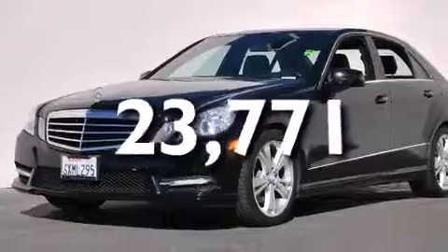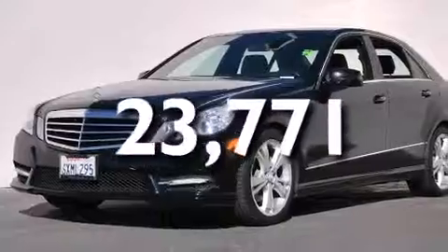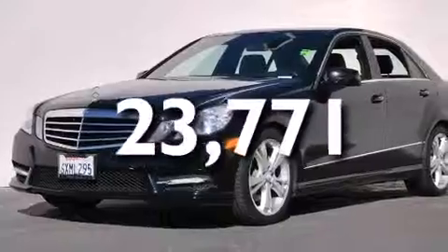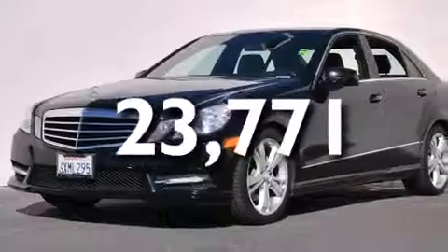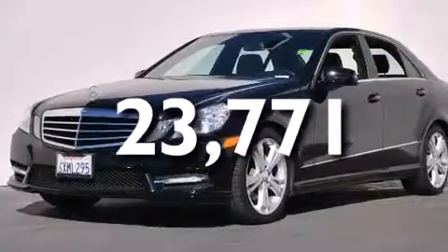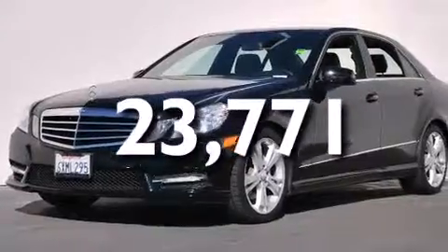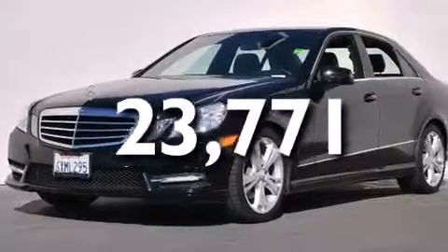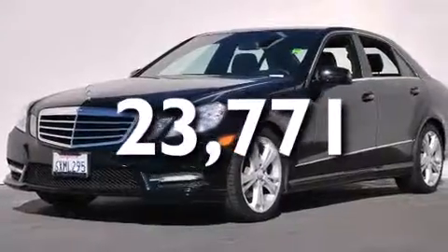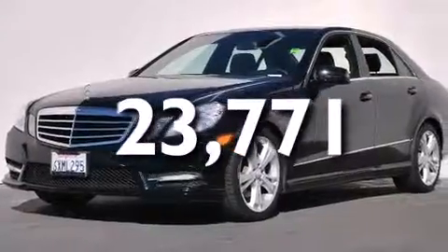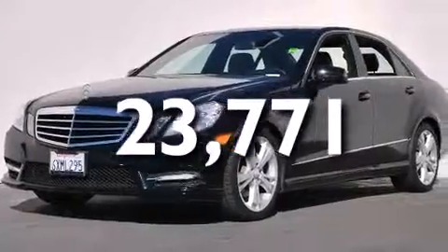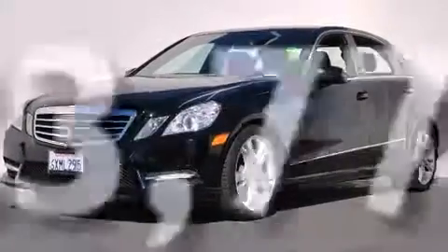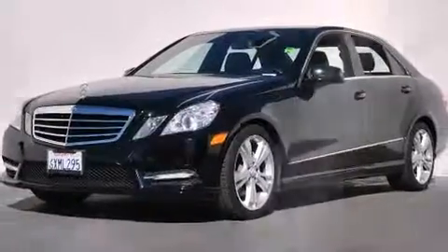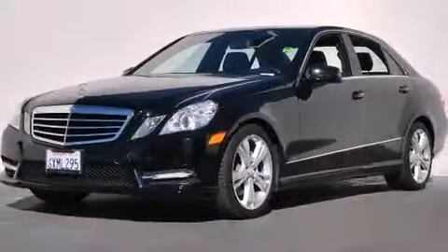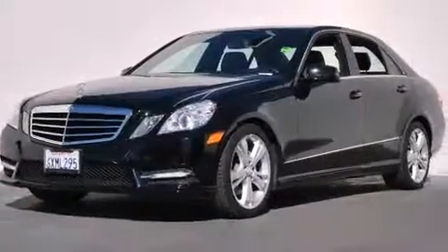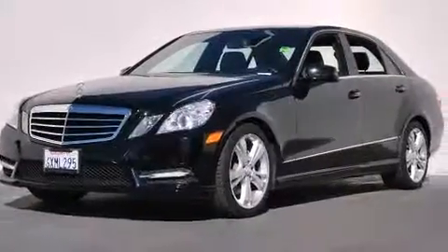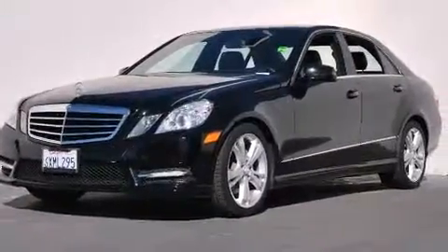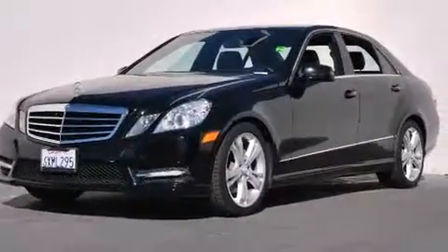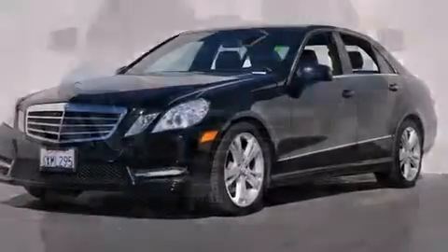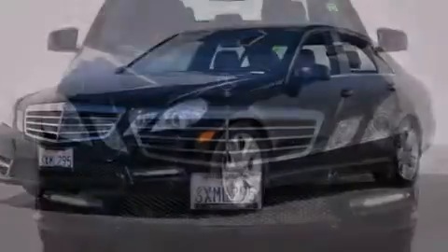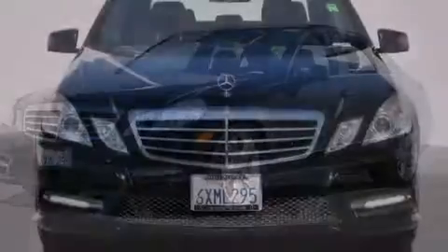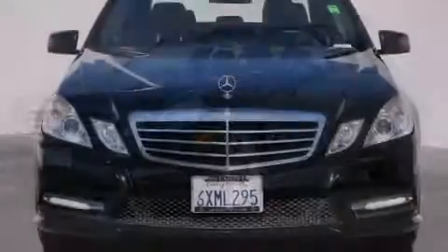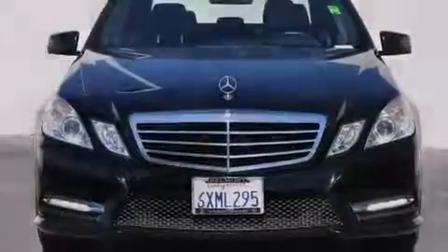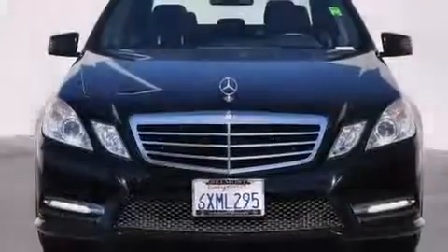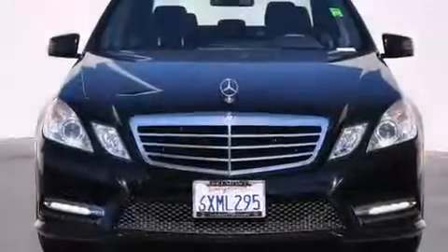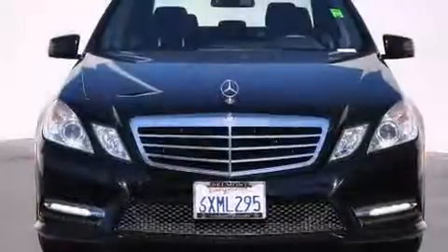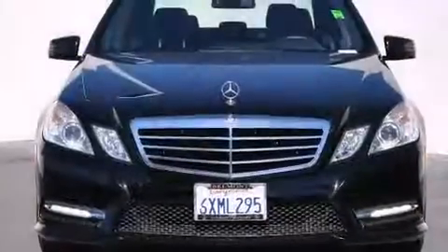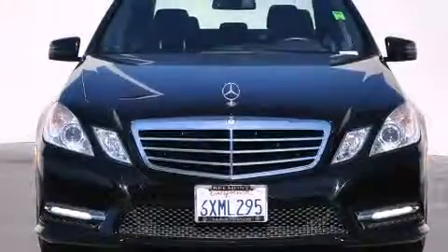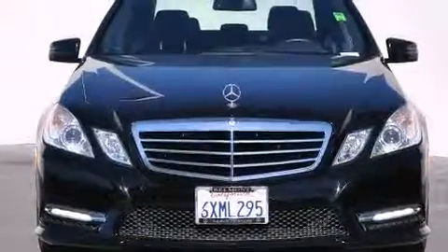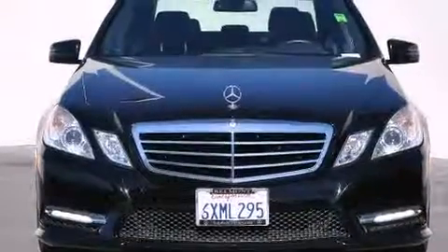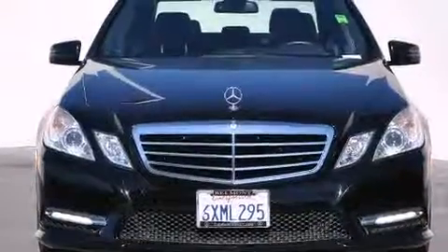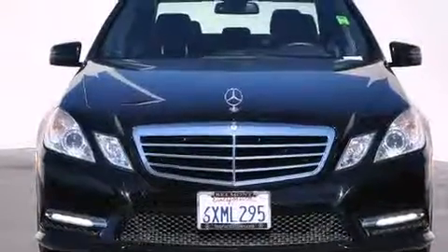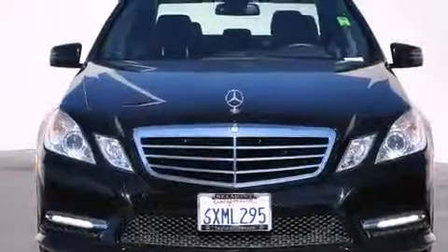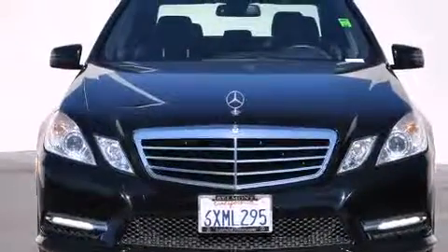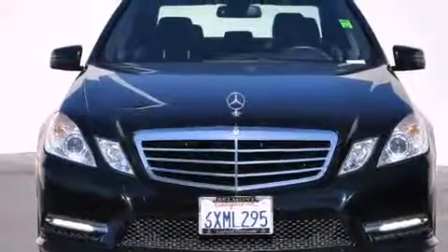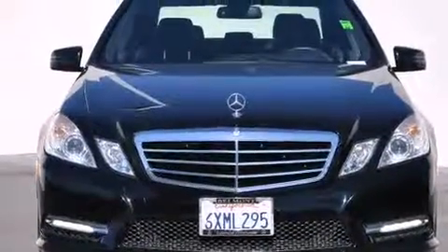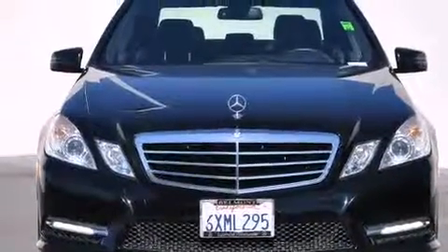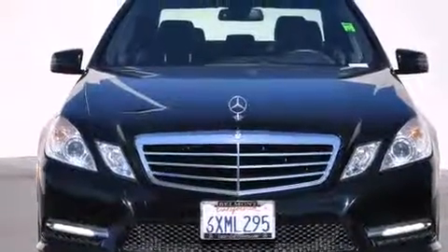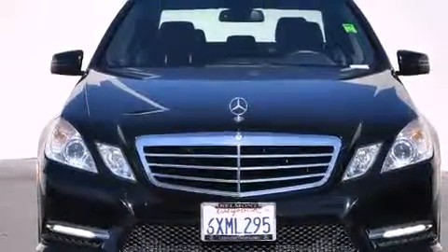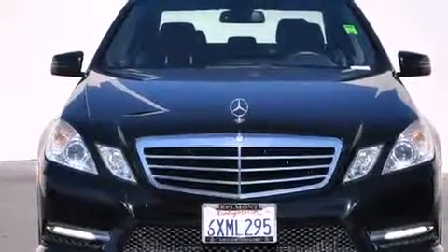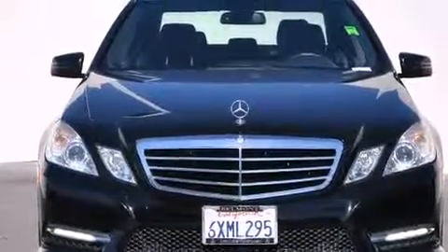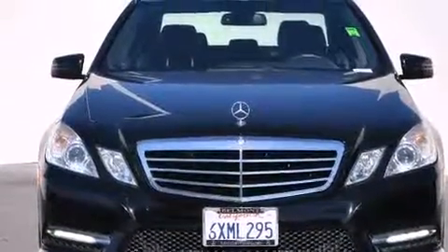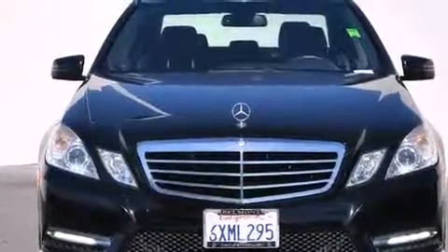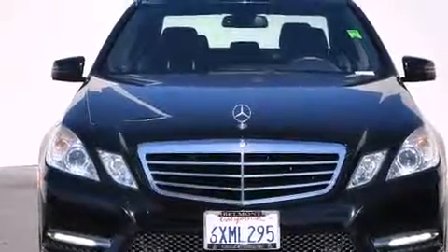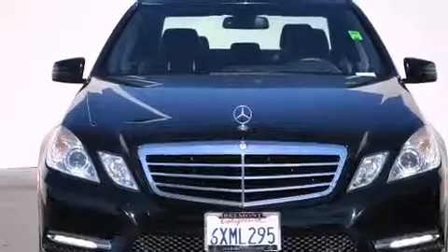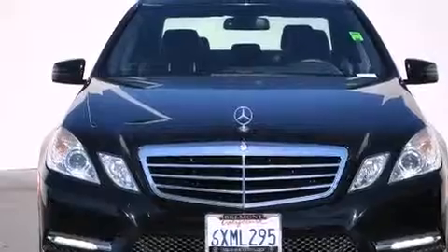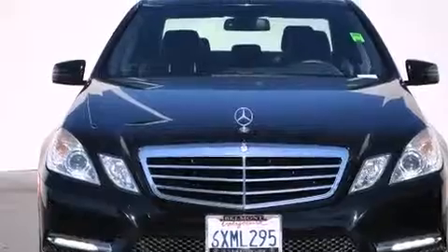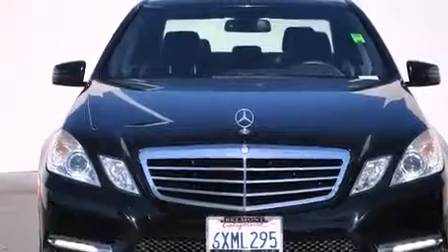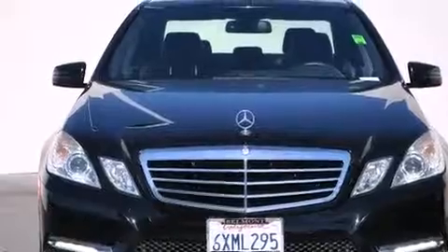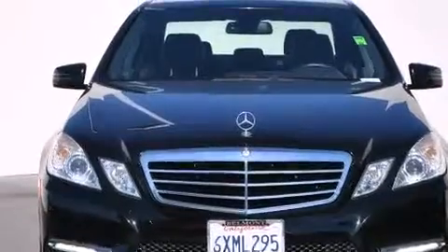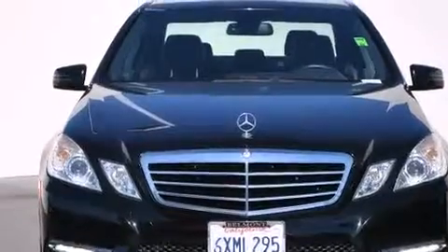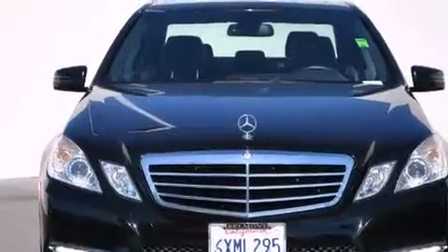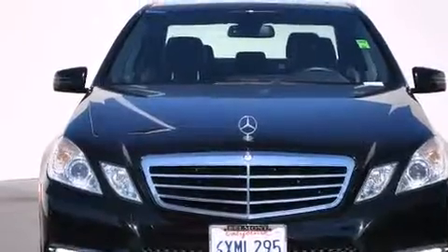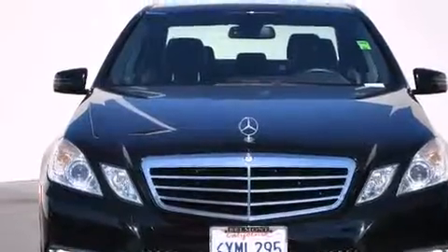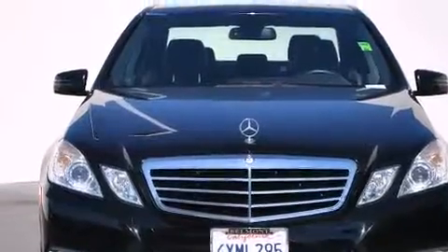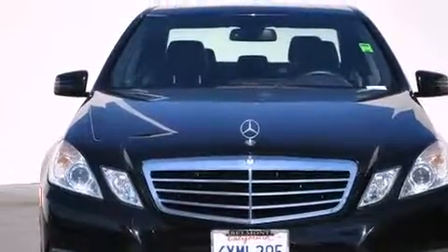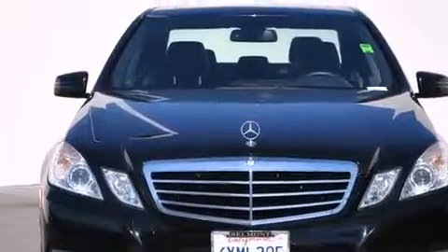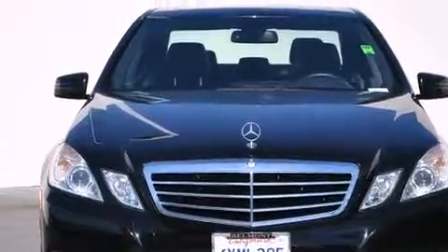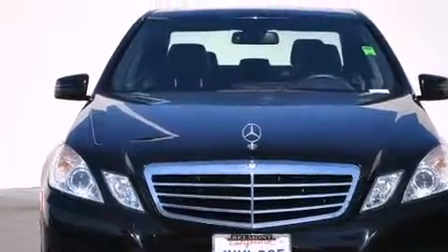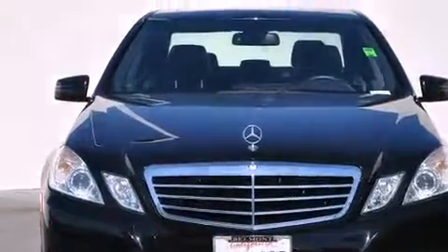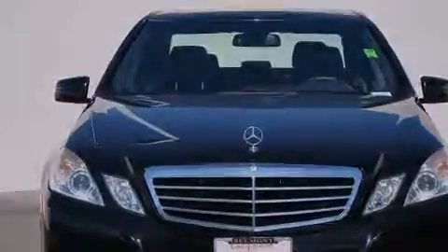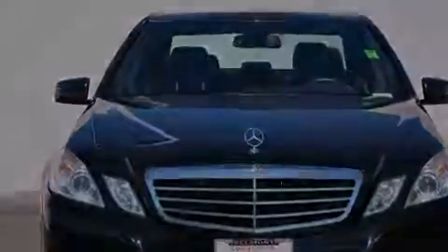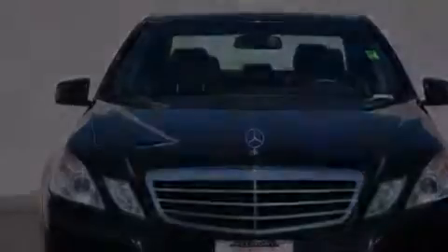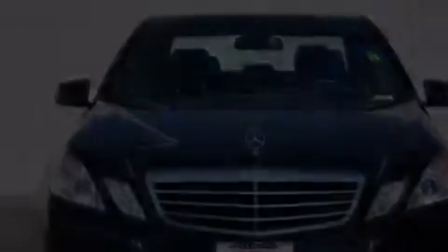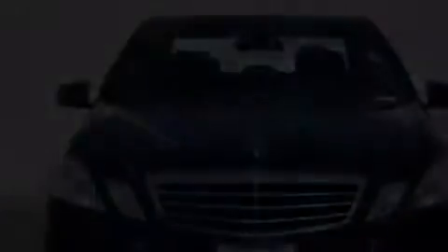With an EPA estimated rating of 30 miles per gallon on the highway, this automobile helps leave money in your pocket where you want it.